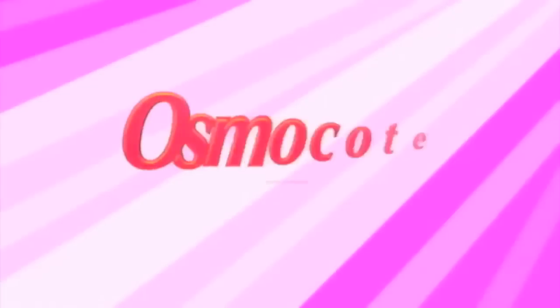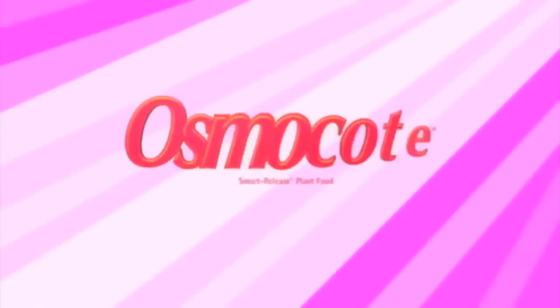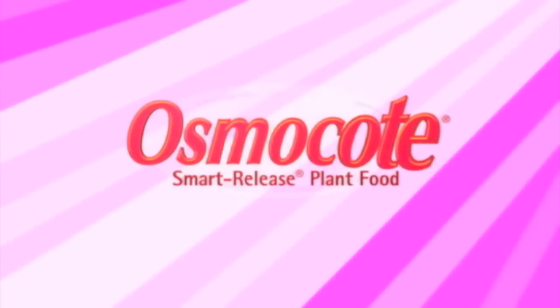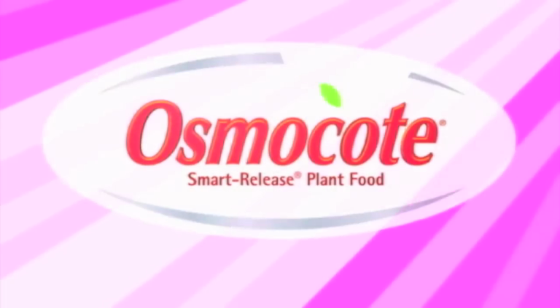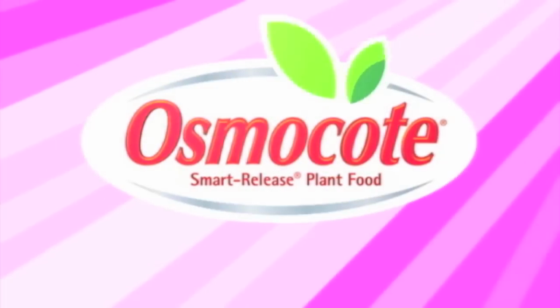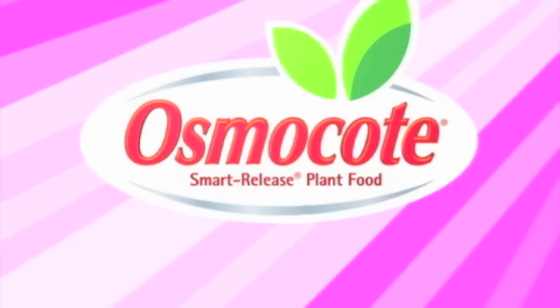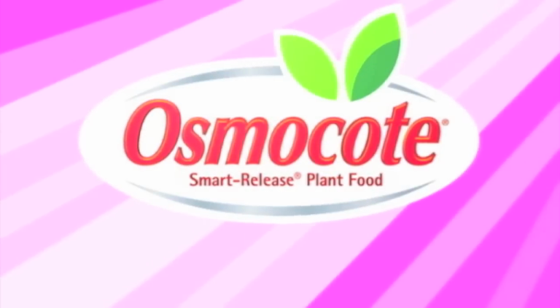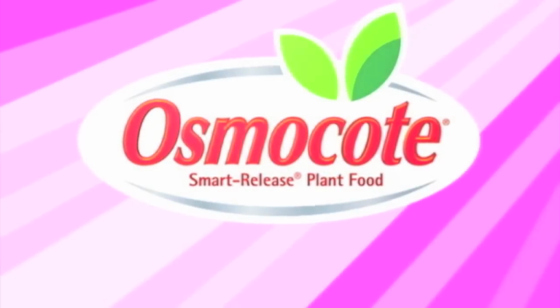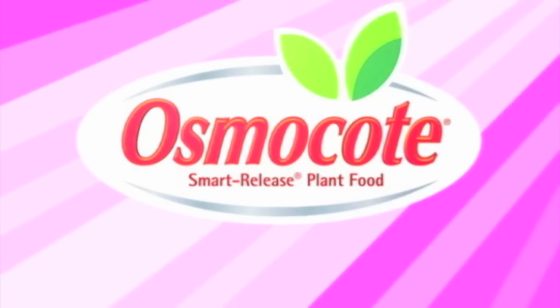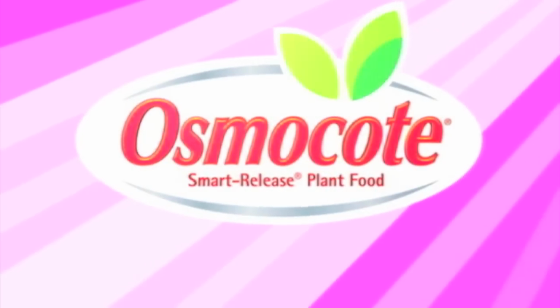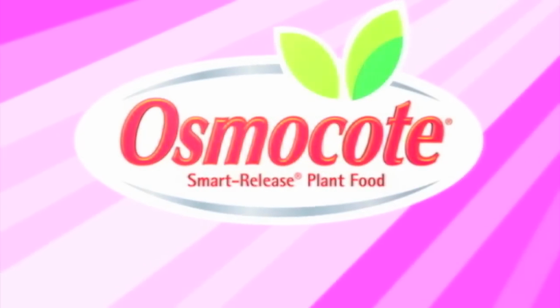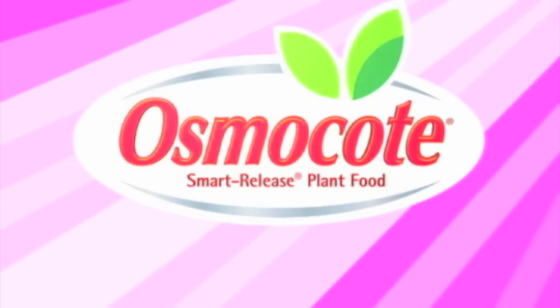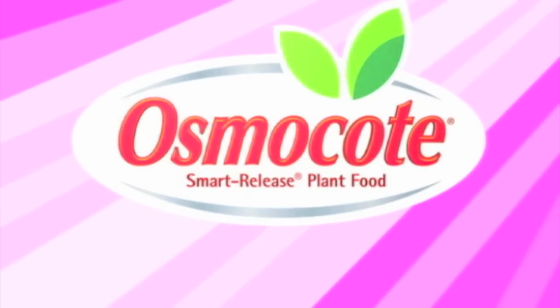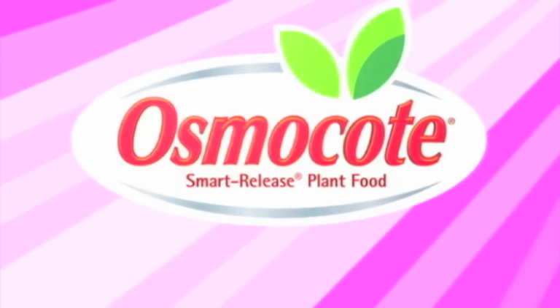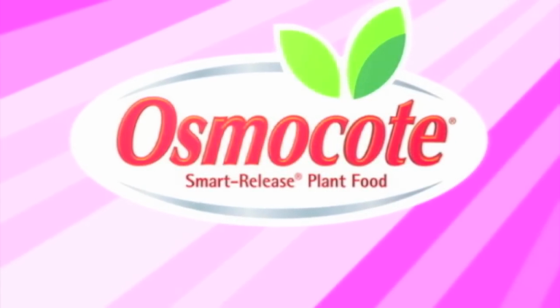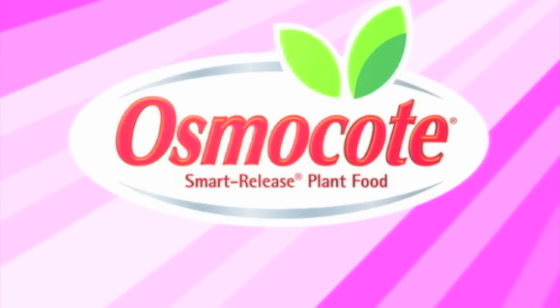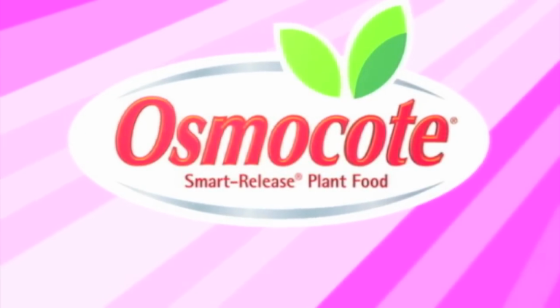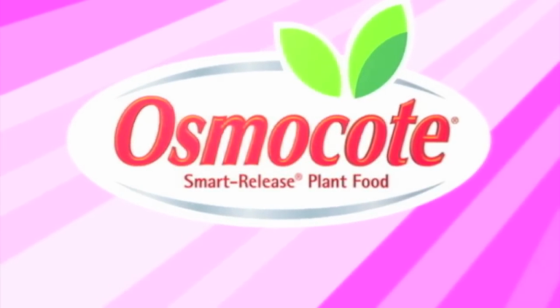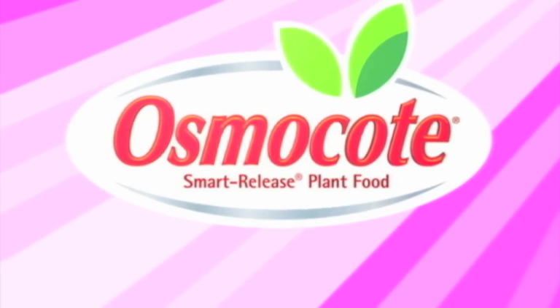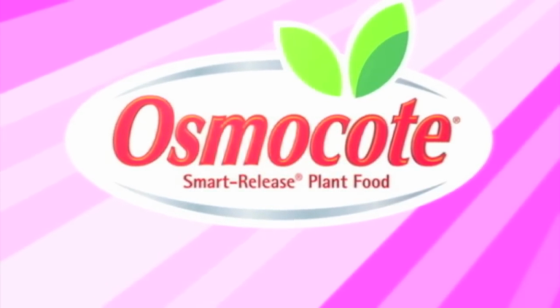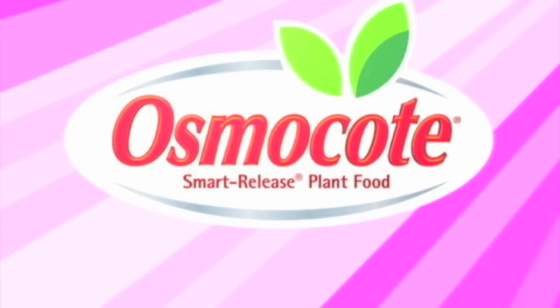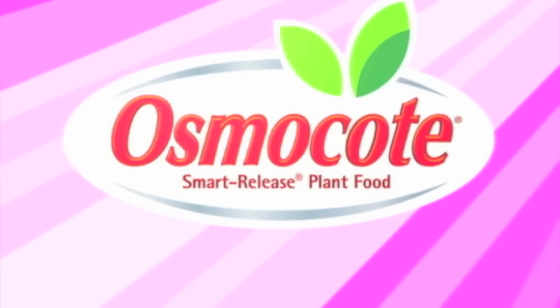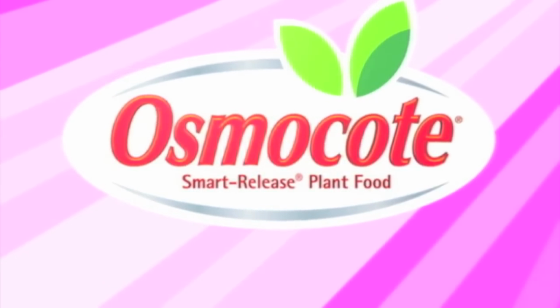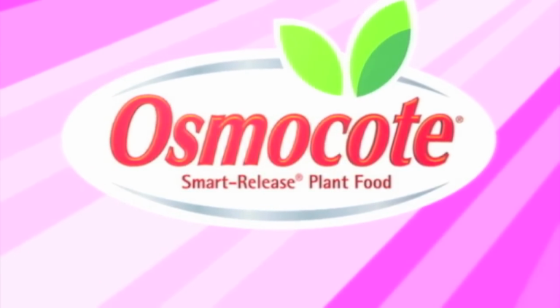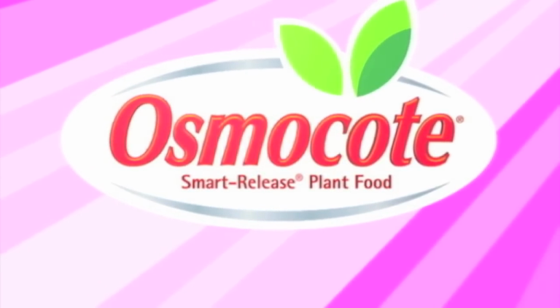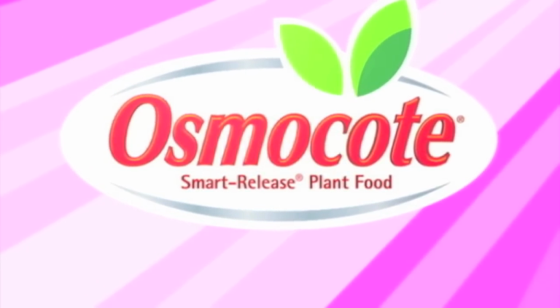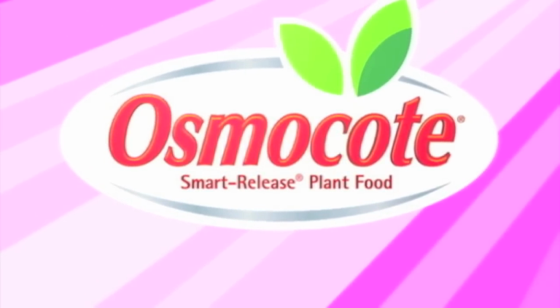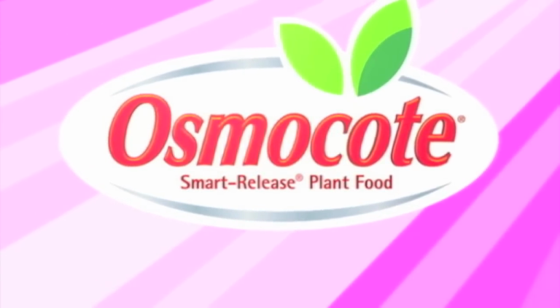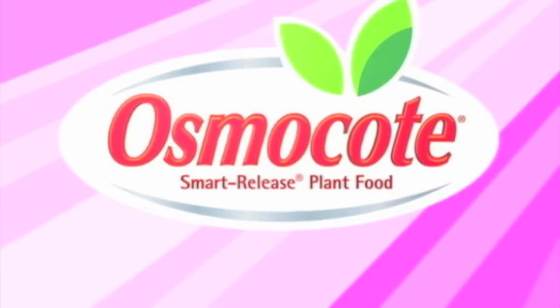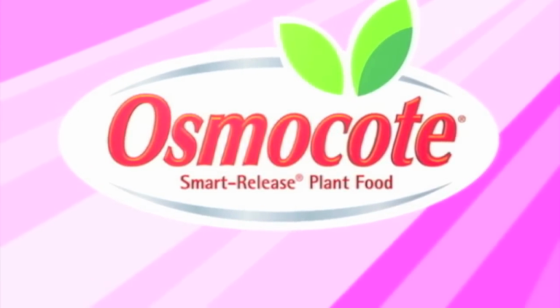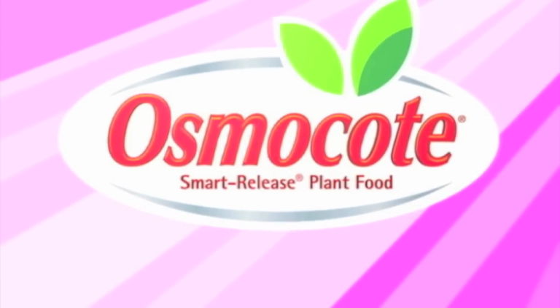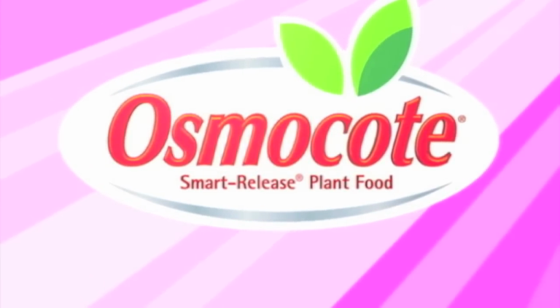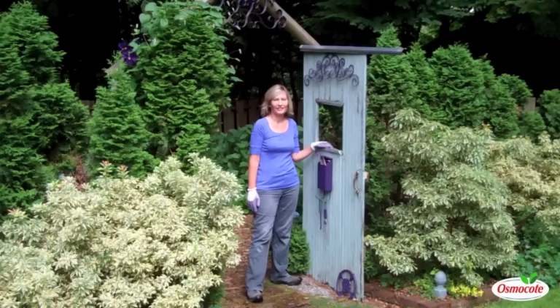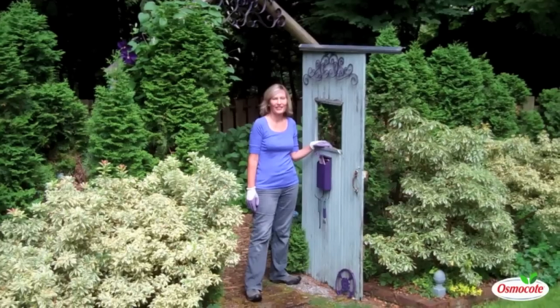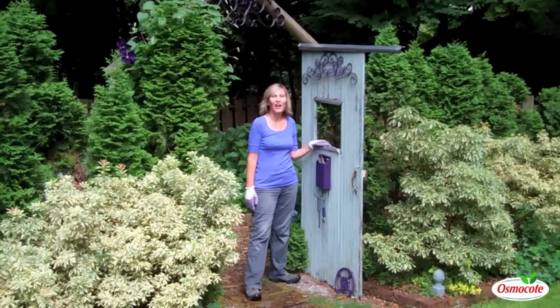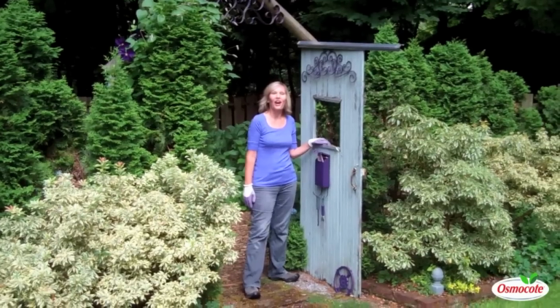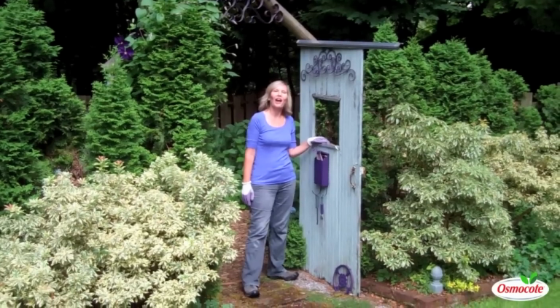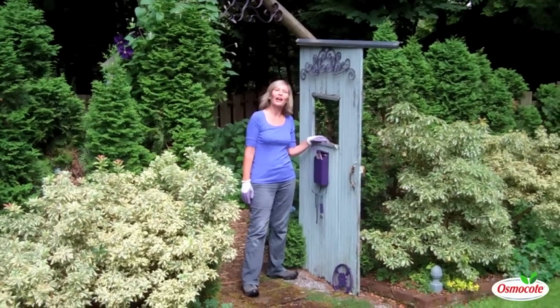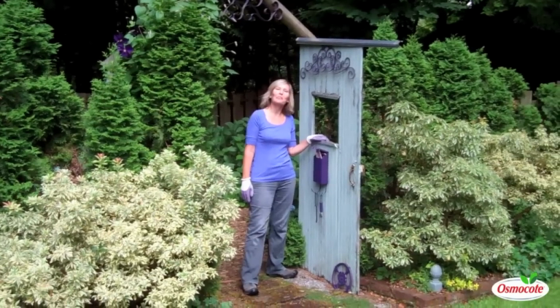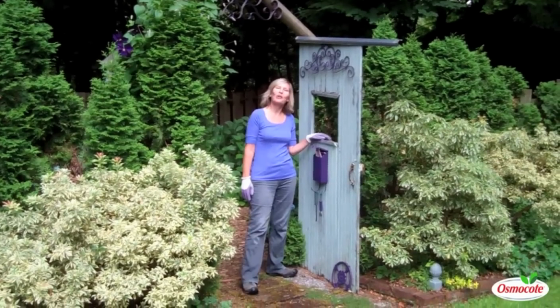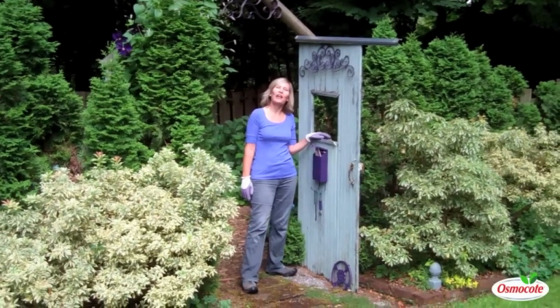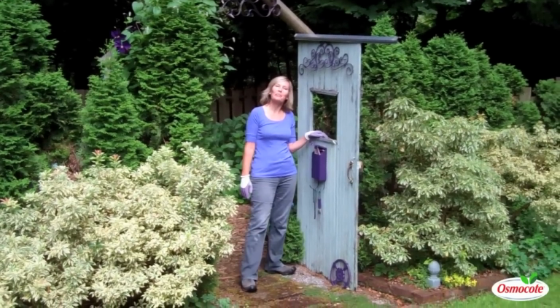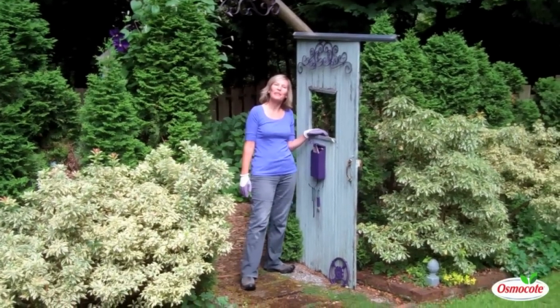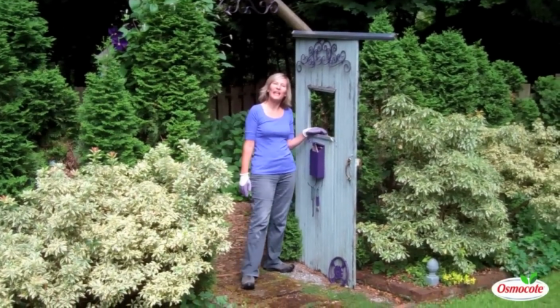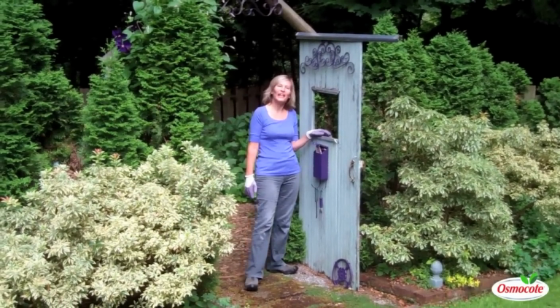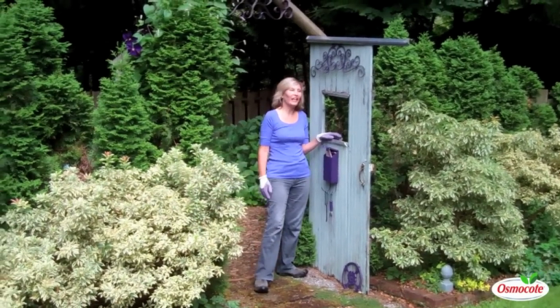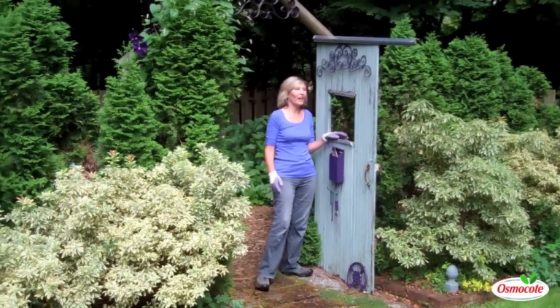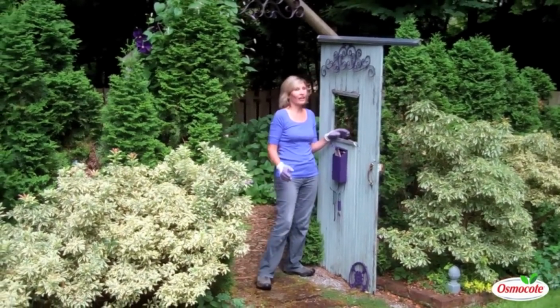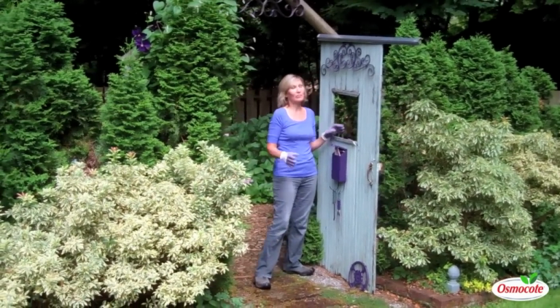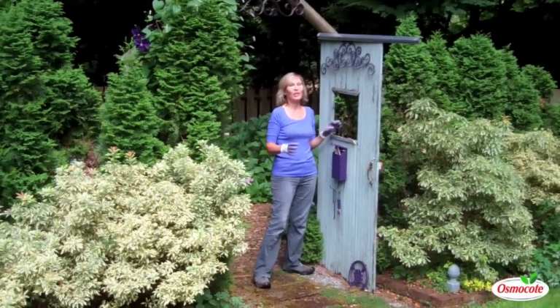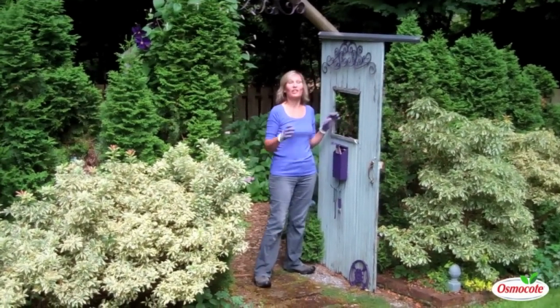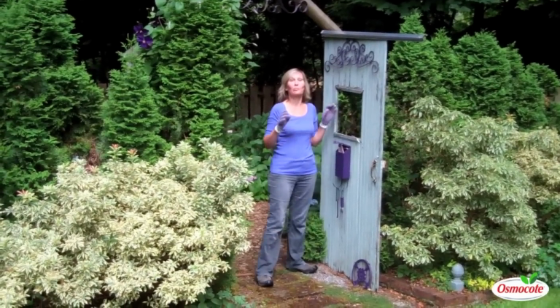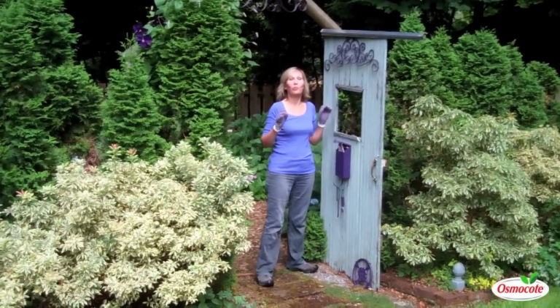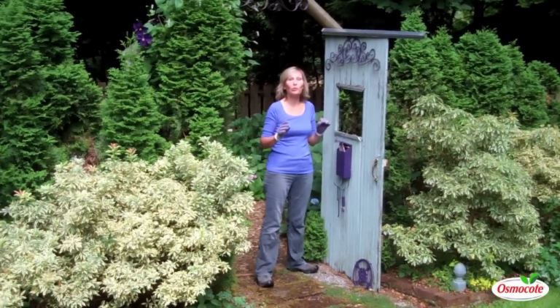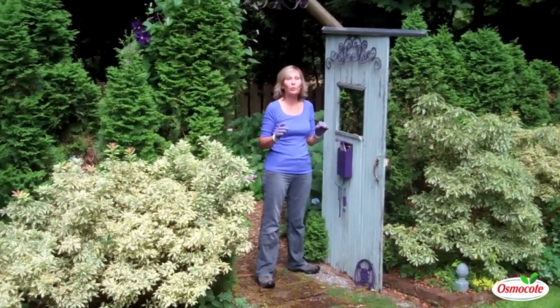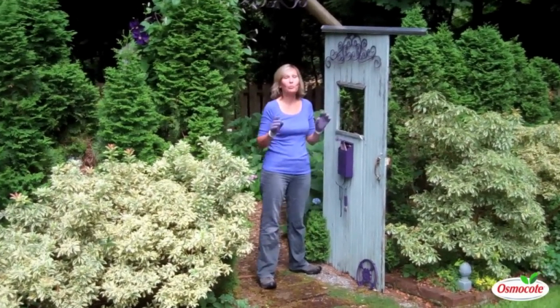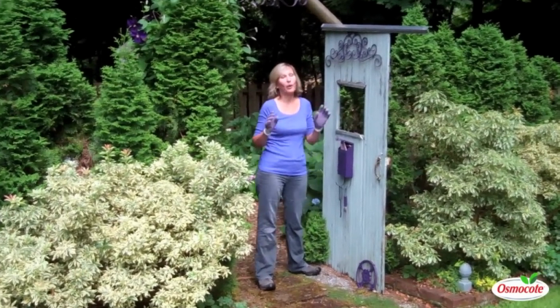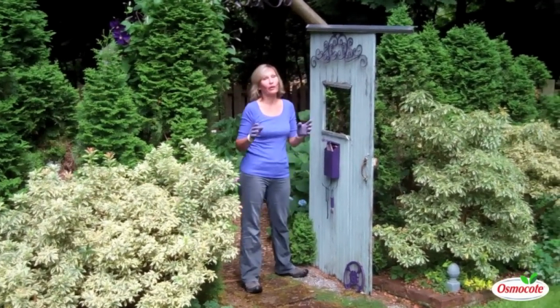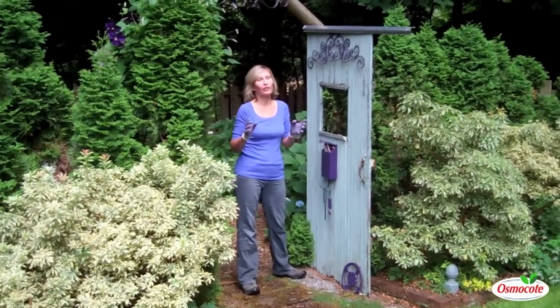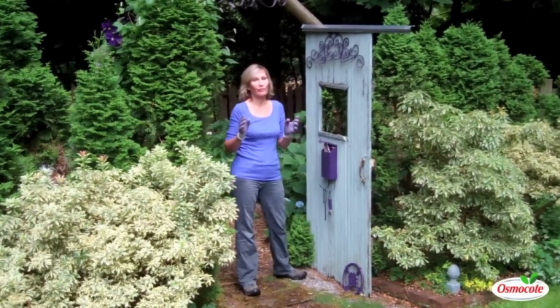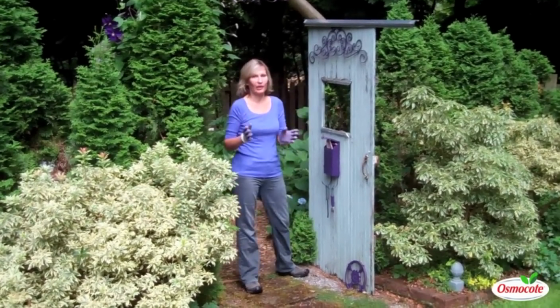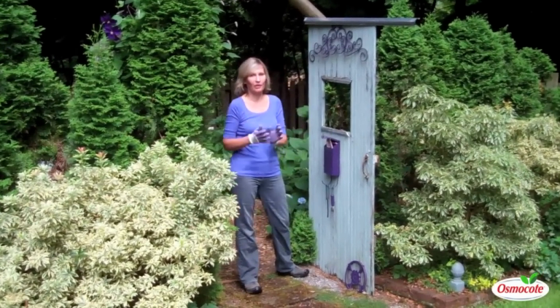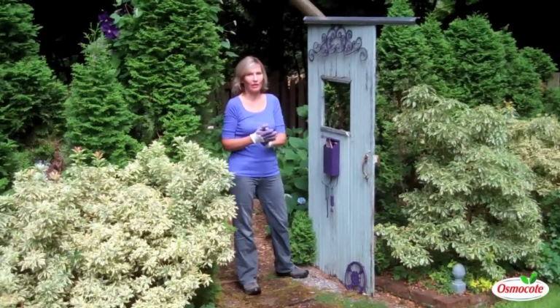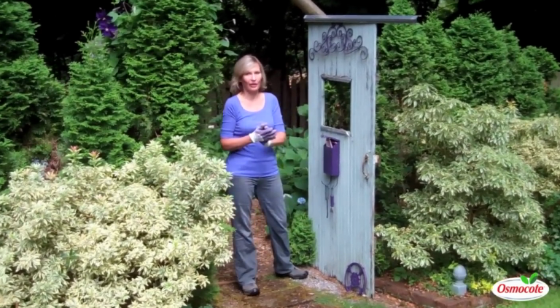This video is brought to you by Osmocote, the planter's plant food. Hi, I'm Mary Ann Bonetti and I'm in the purple part of my garden.